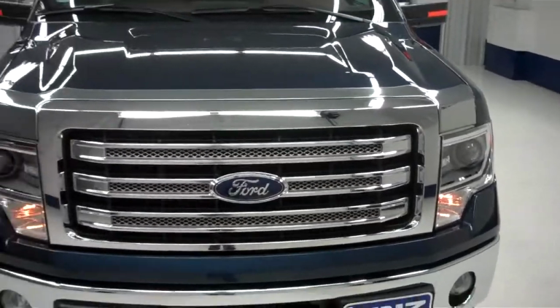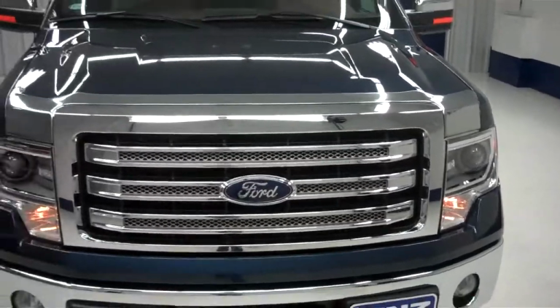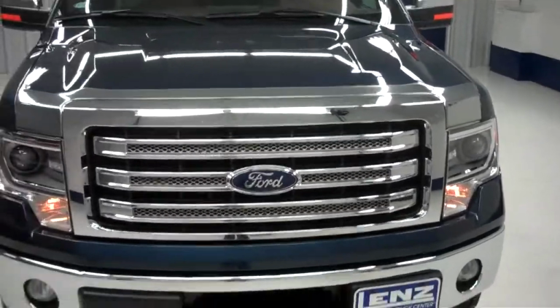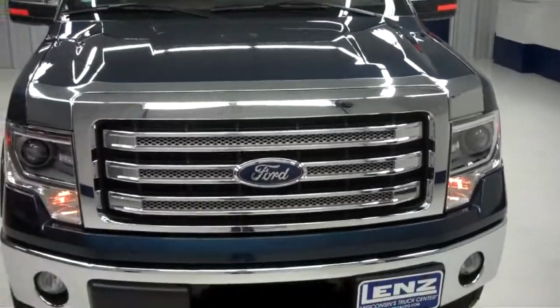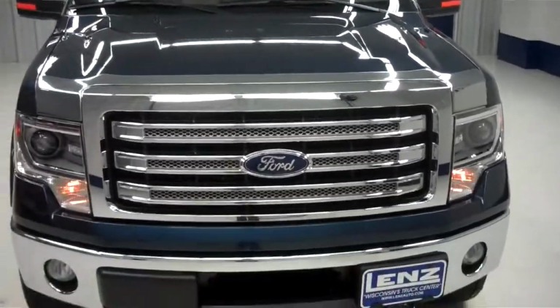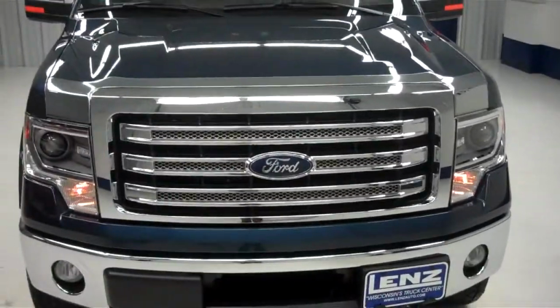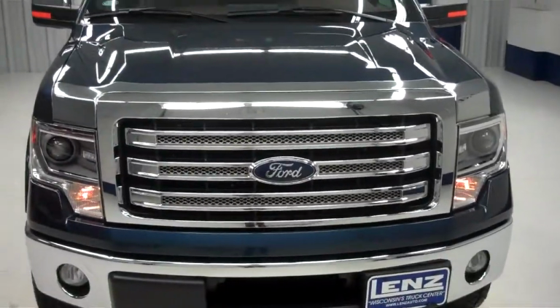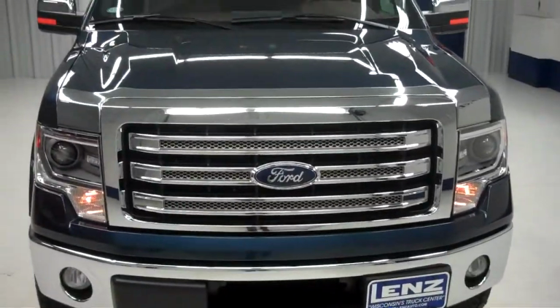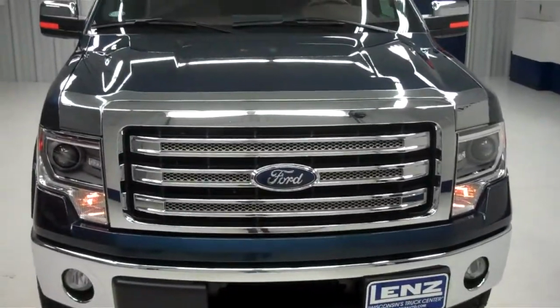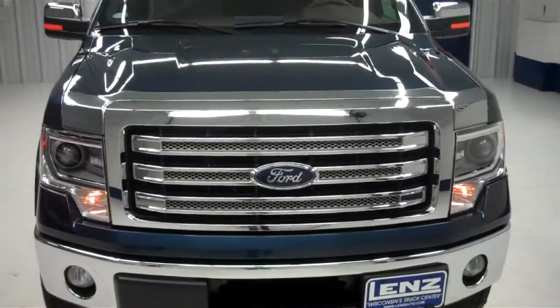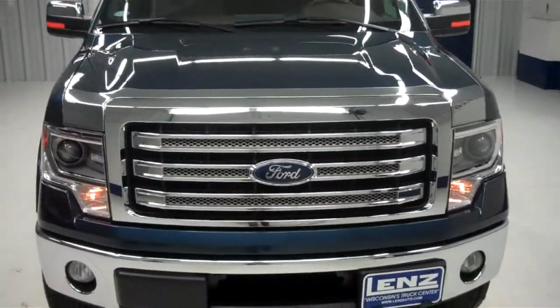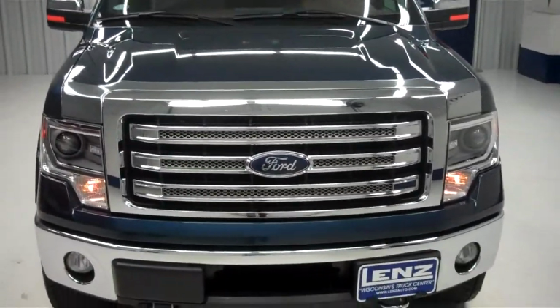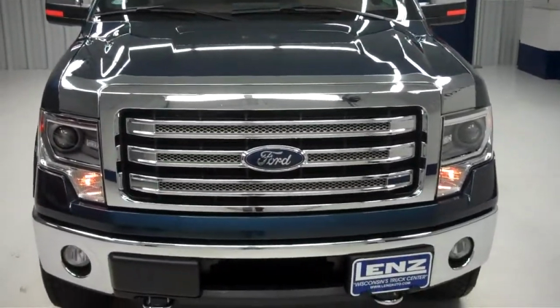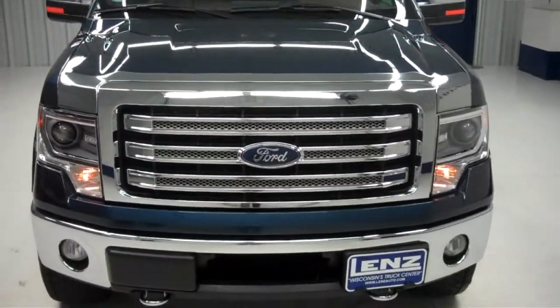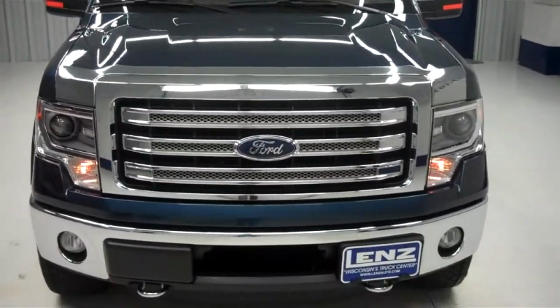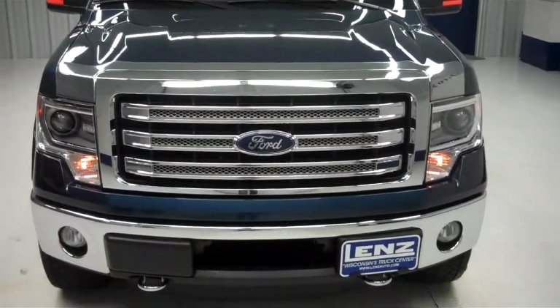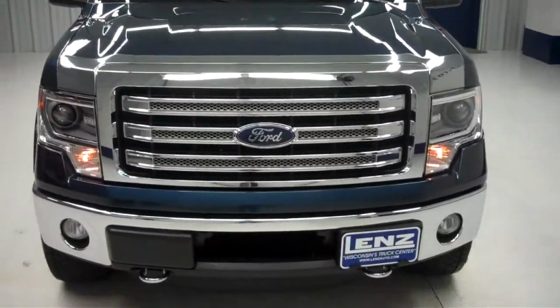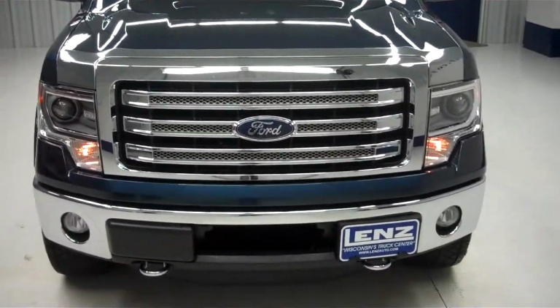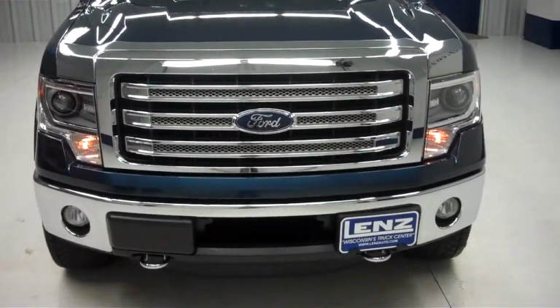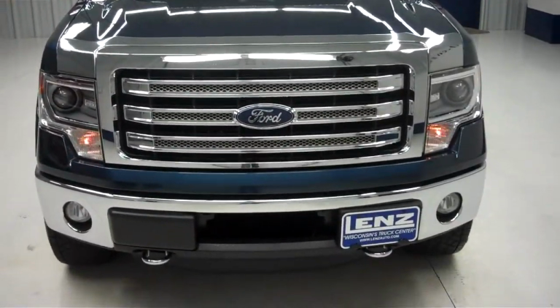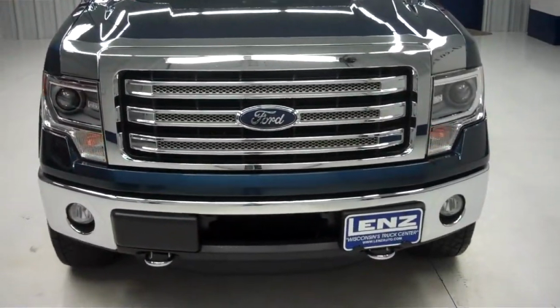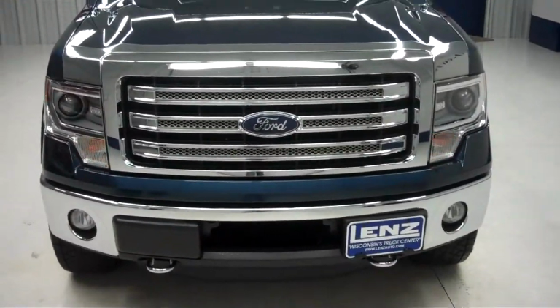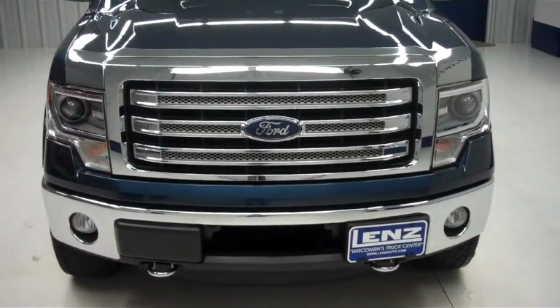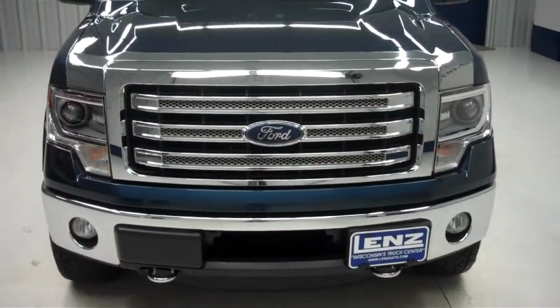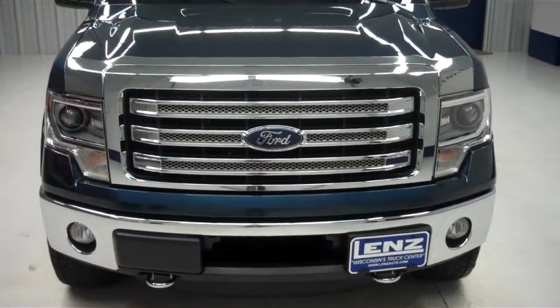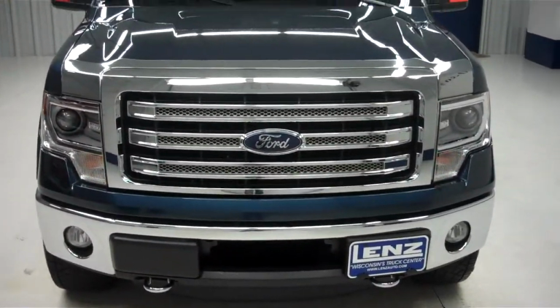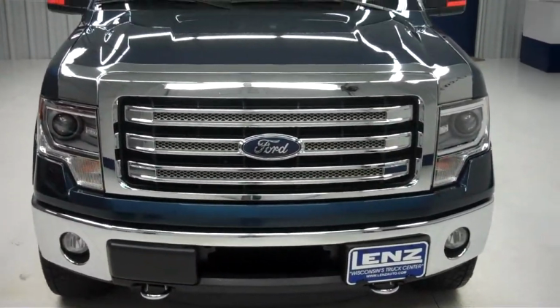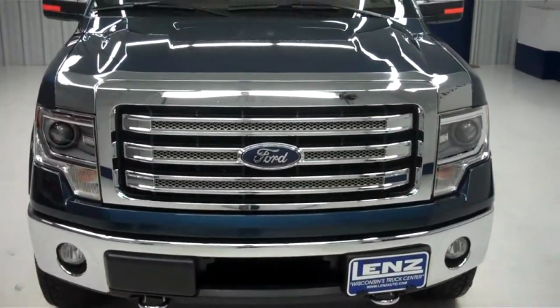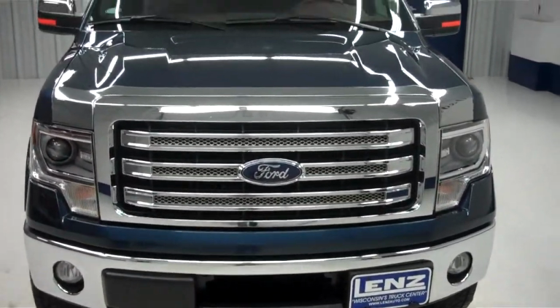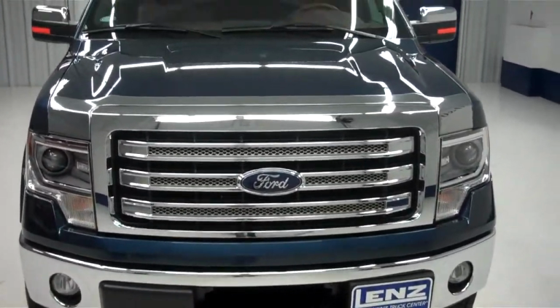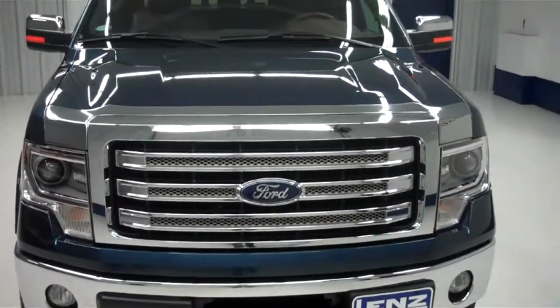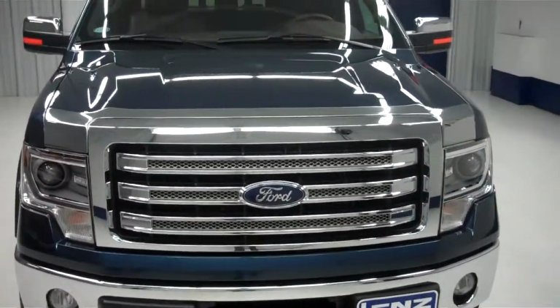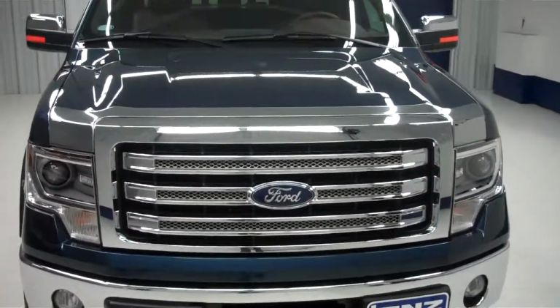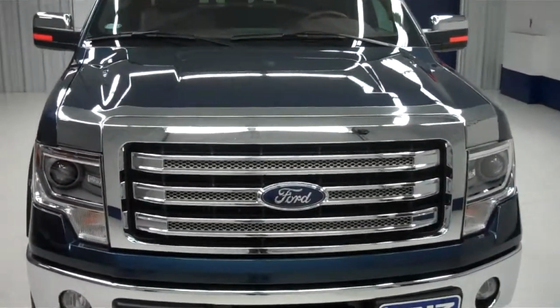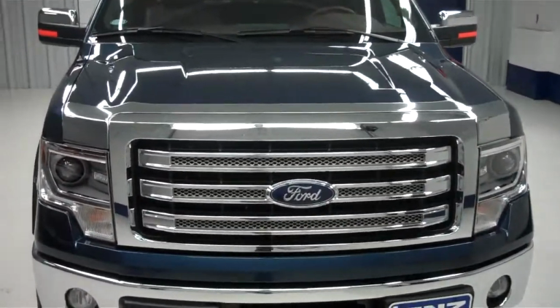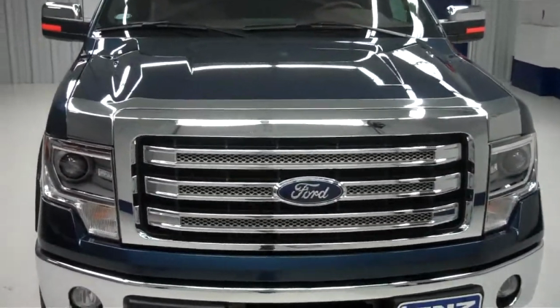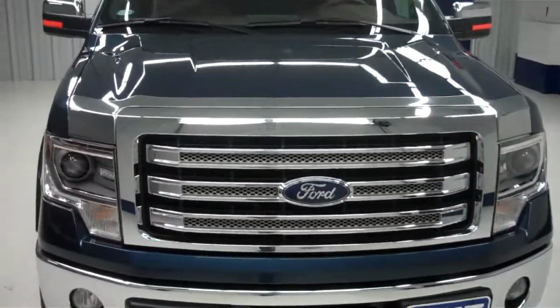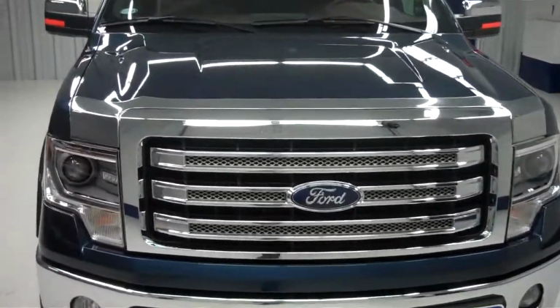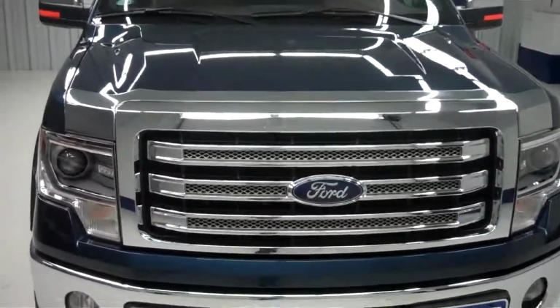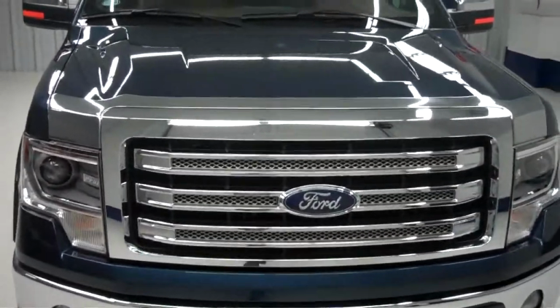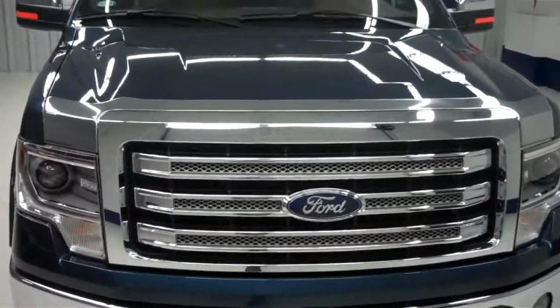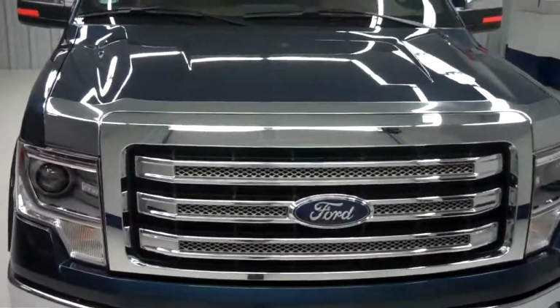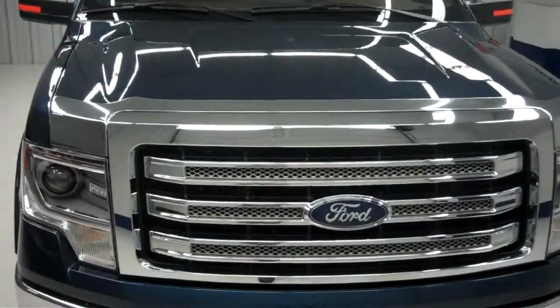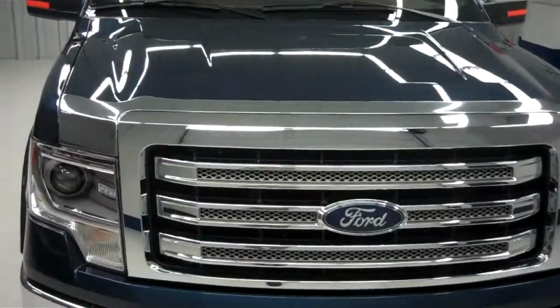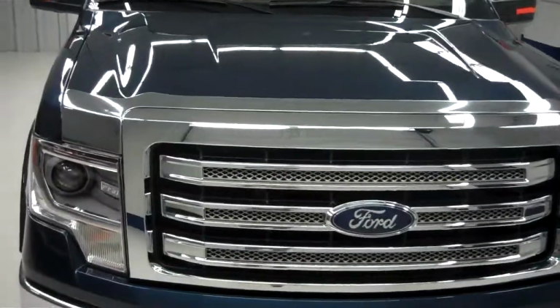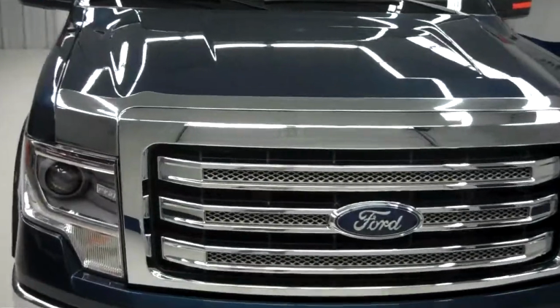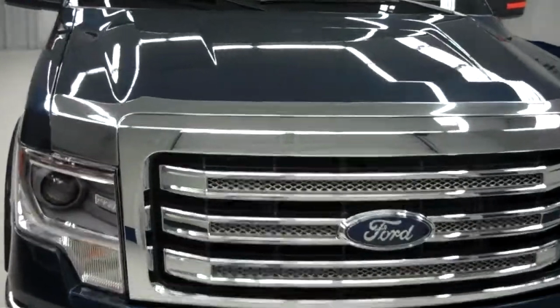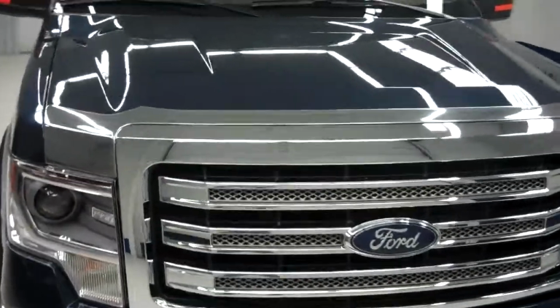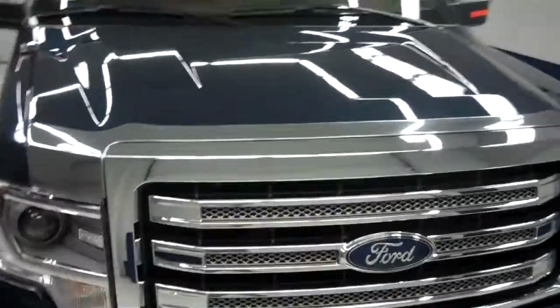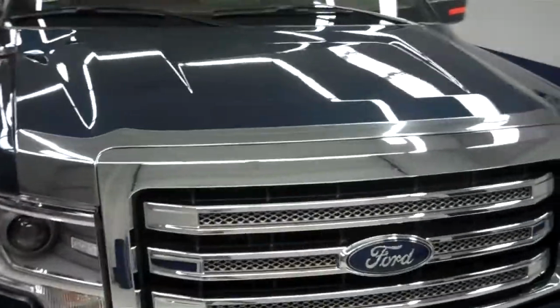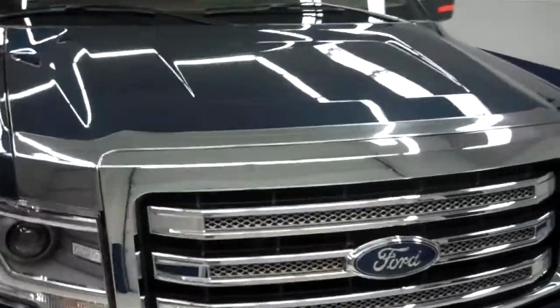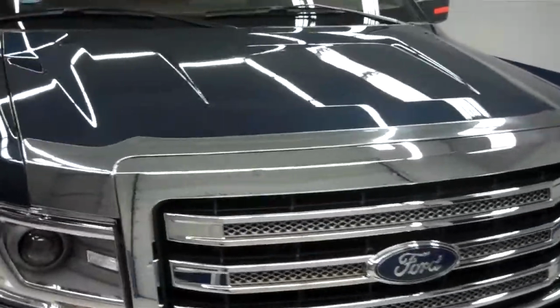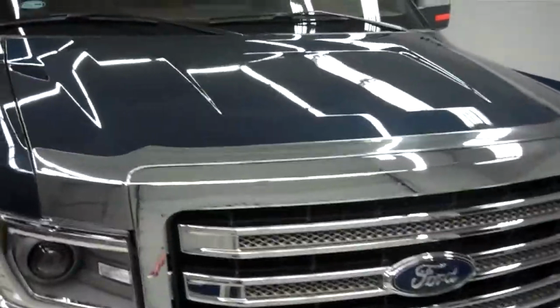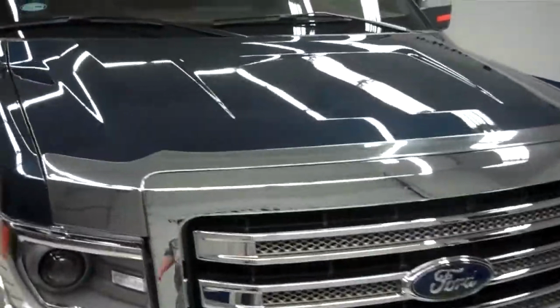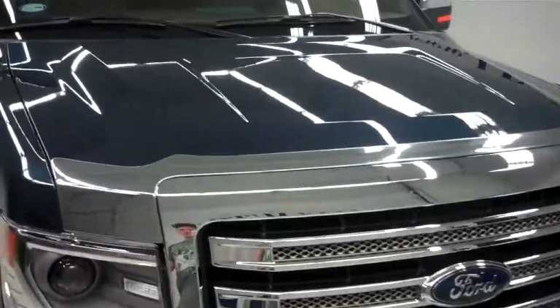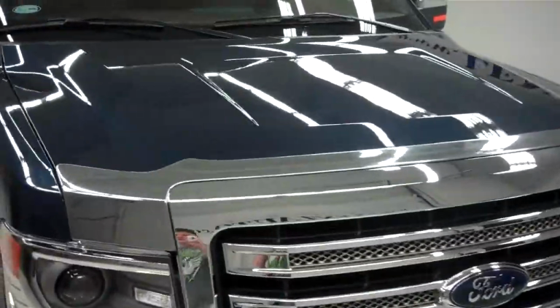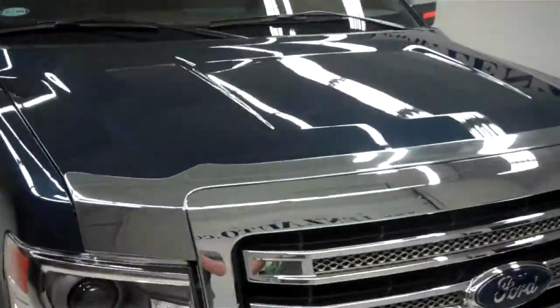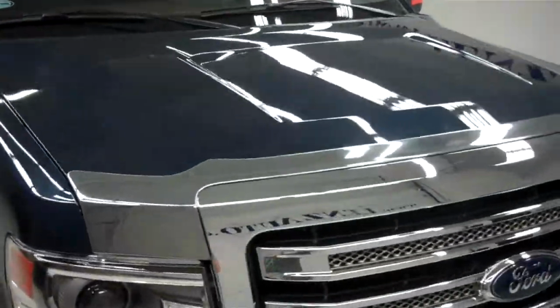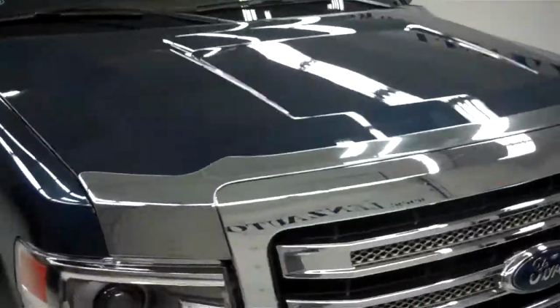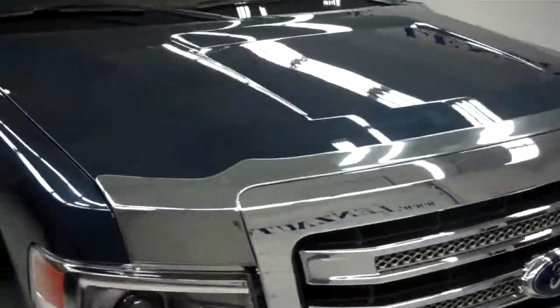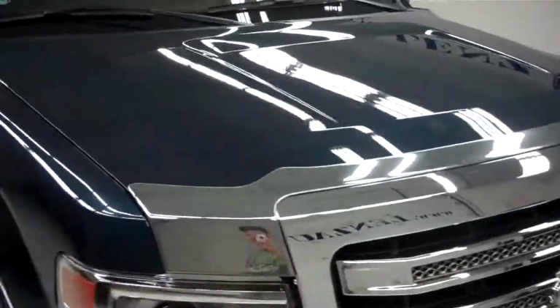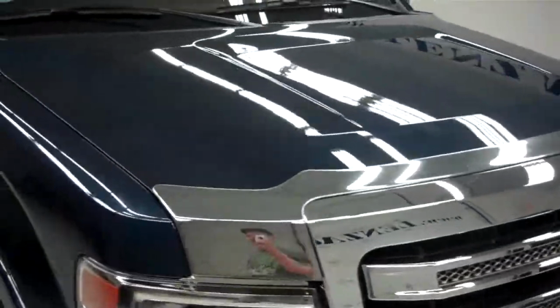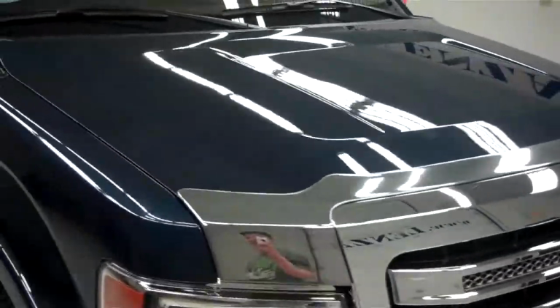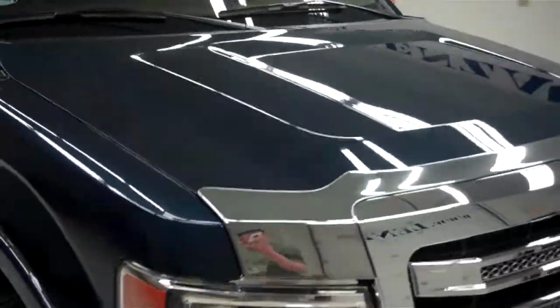This truck only has 1,000 miles on it. There you see very nice fog lights, chrome trim grille — very clean front on this truck.